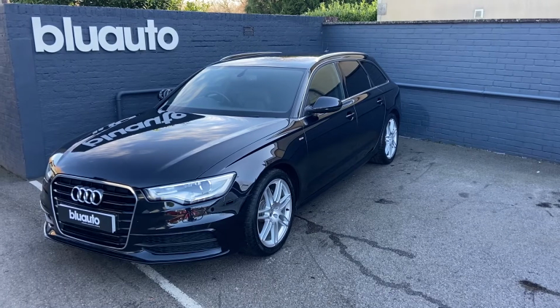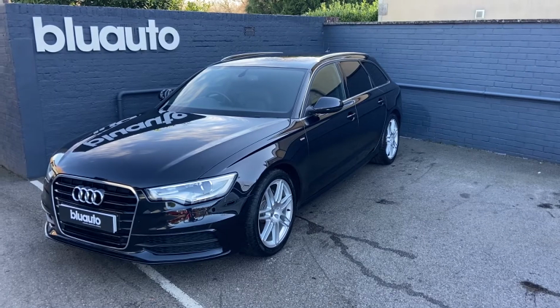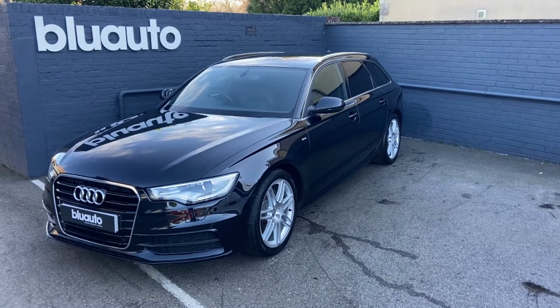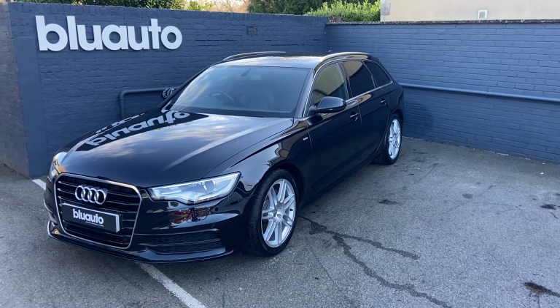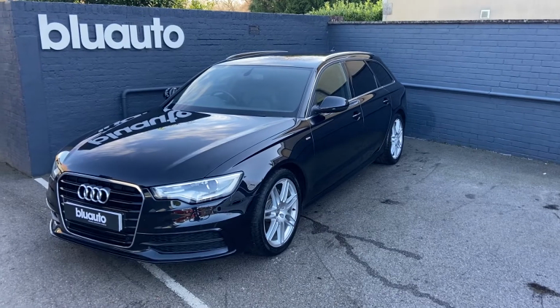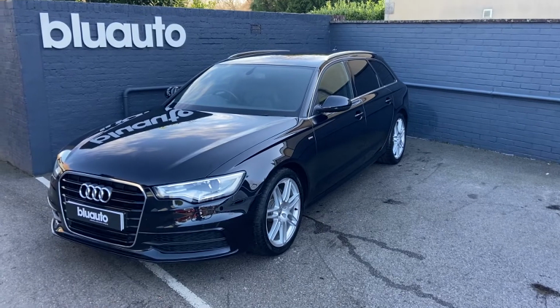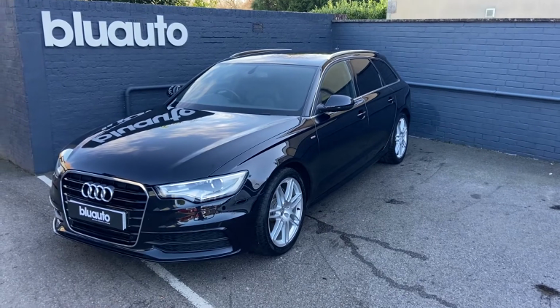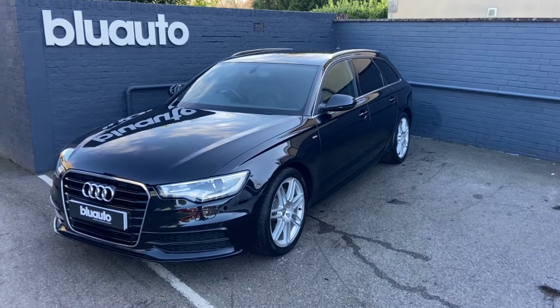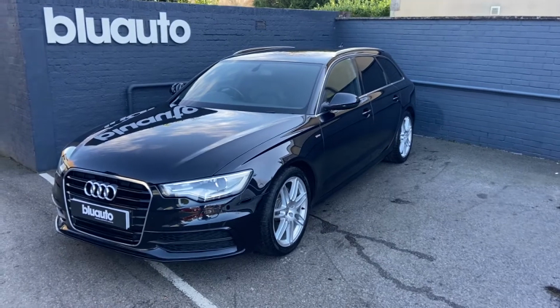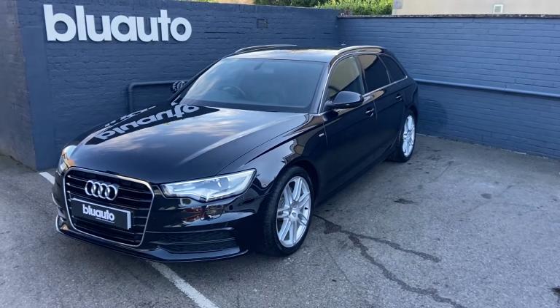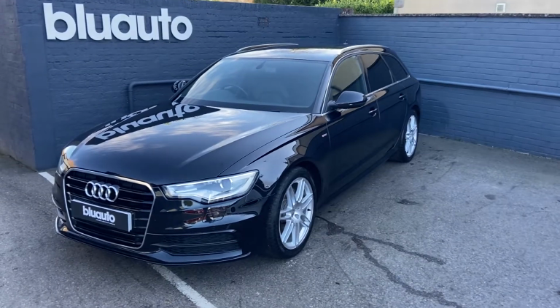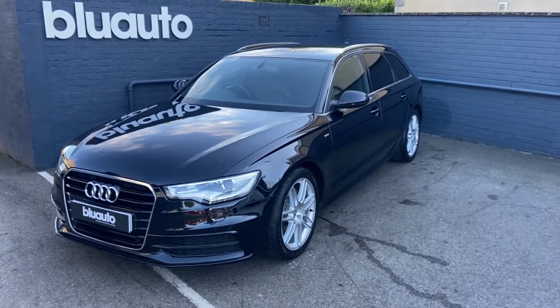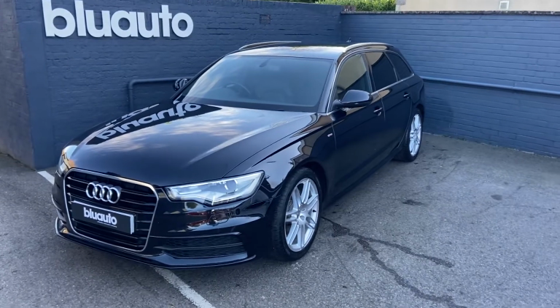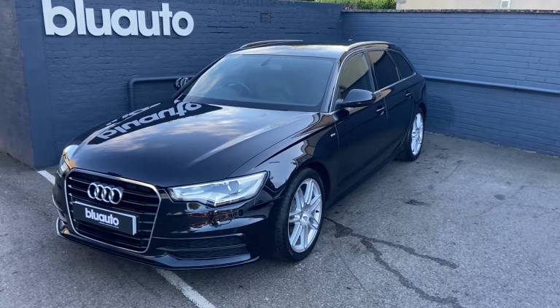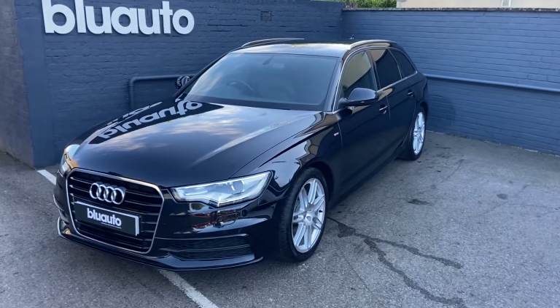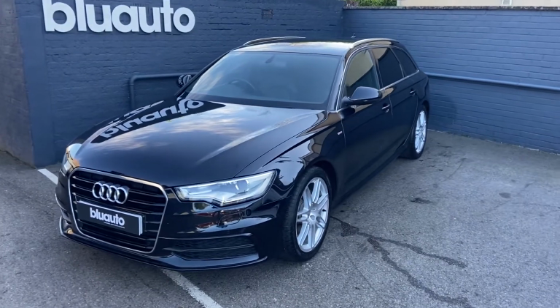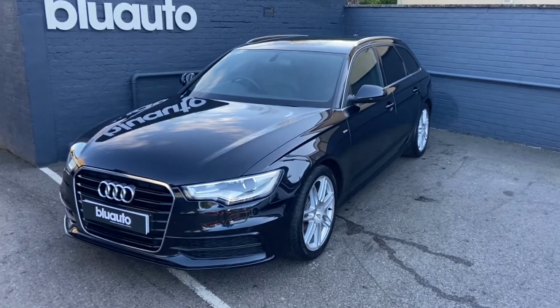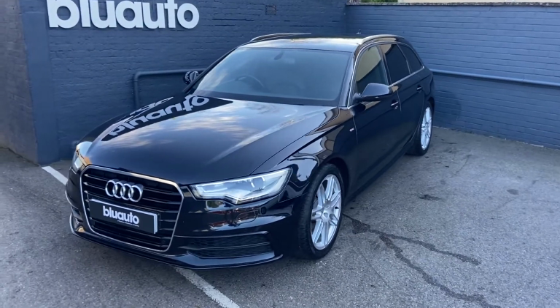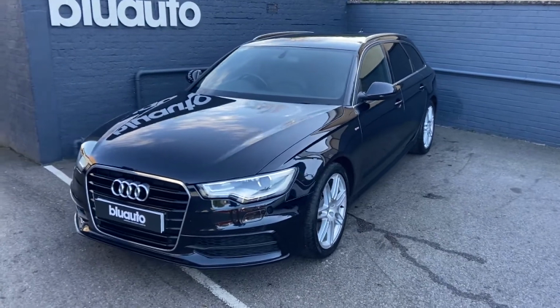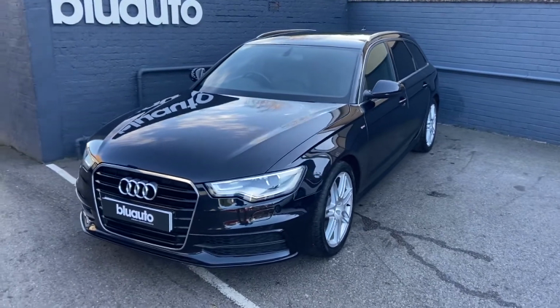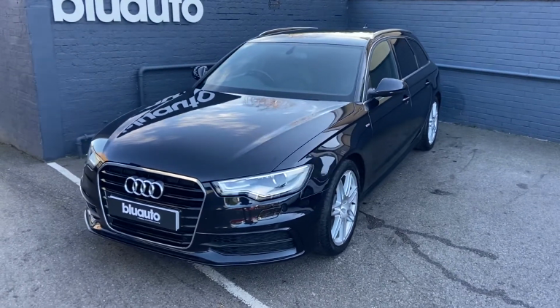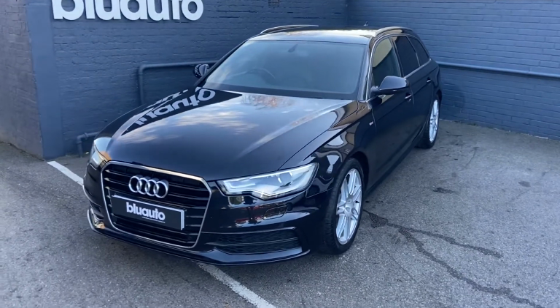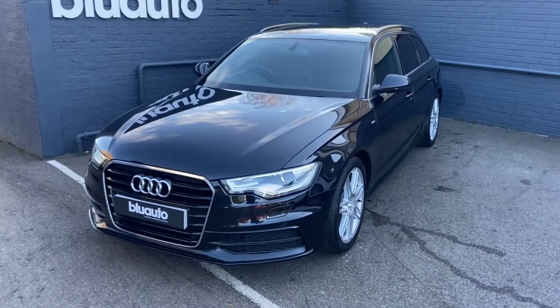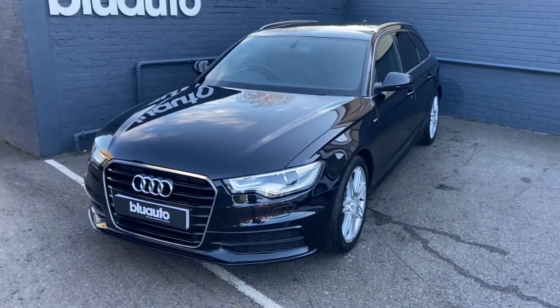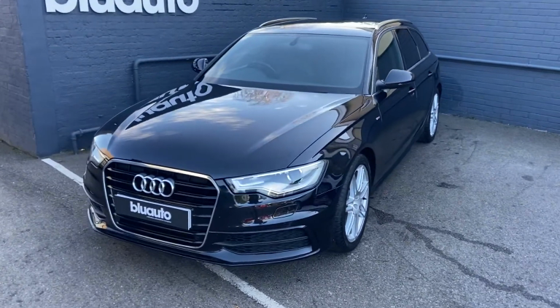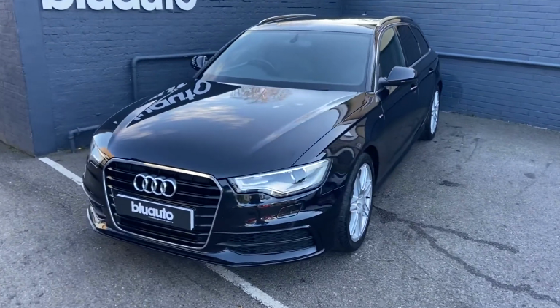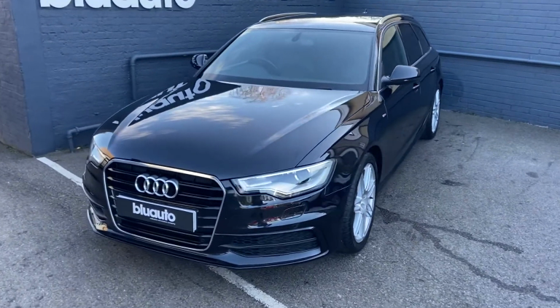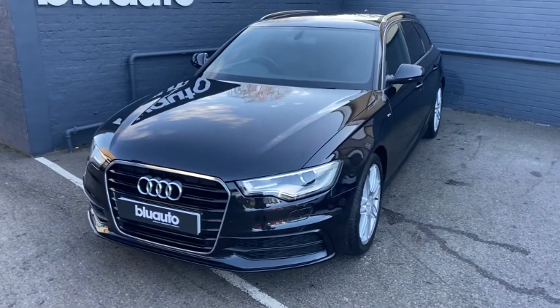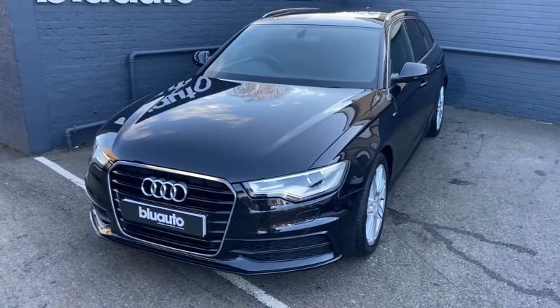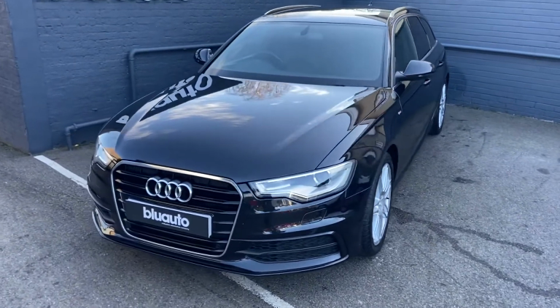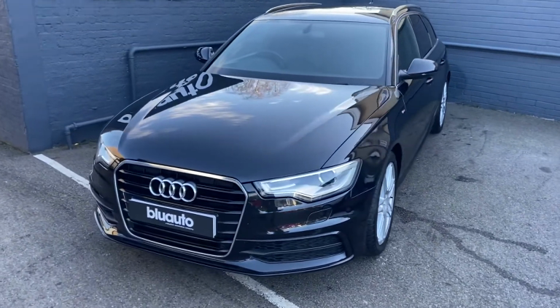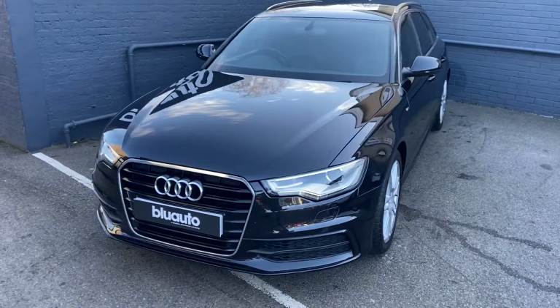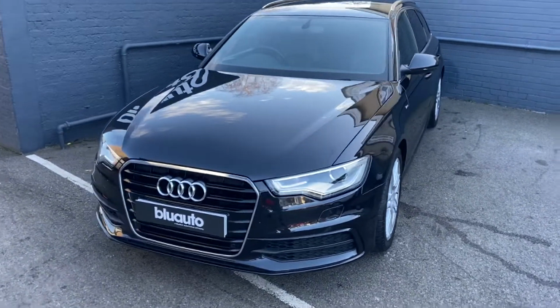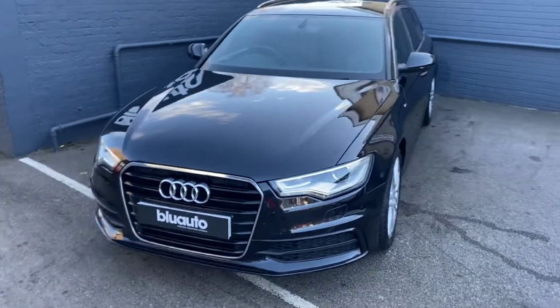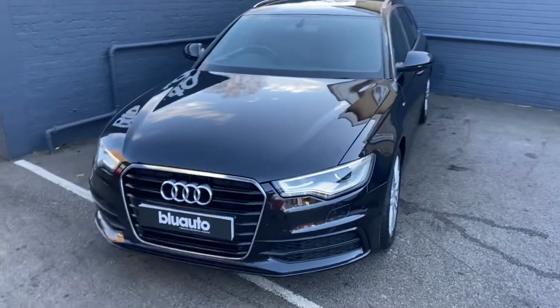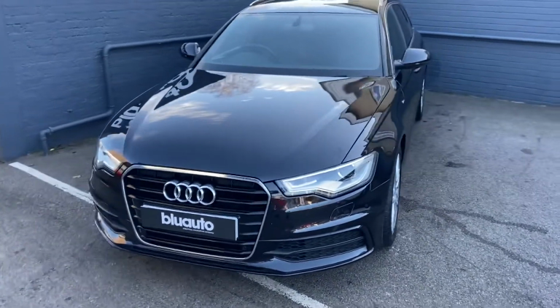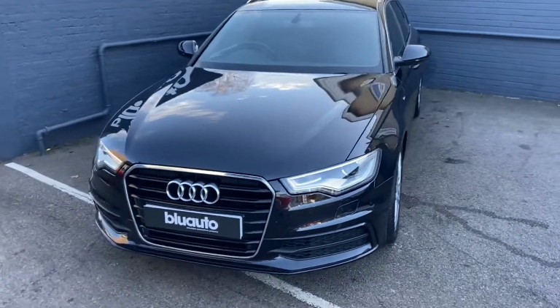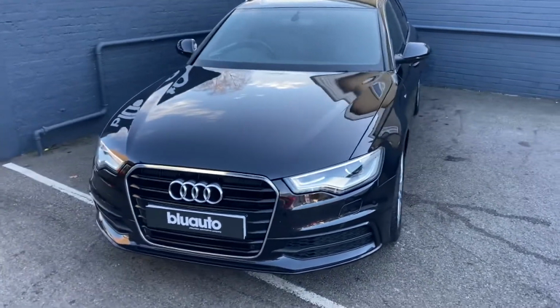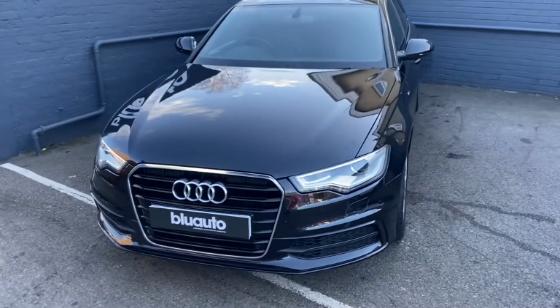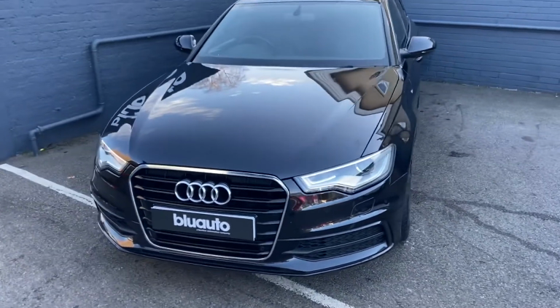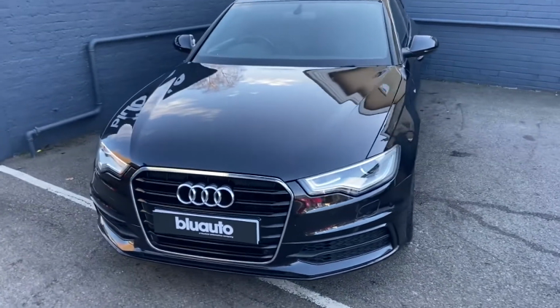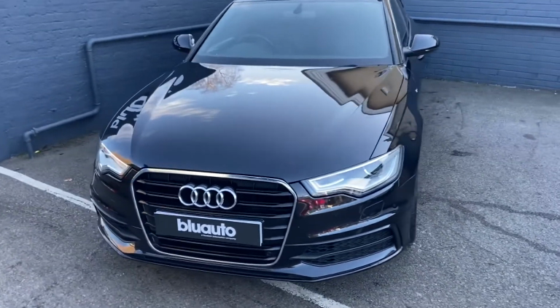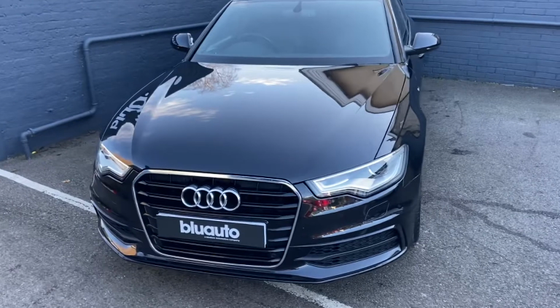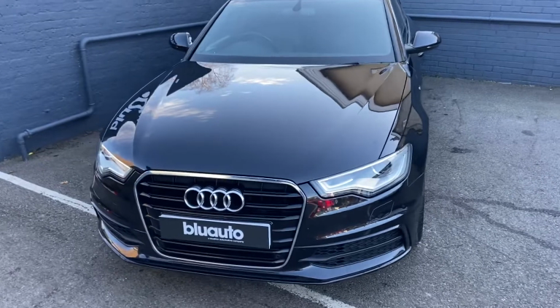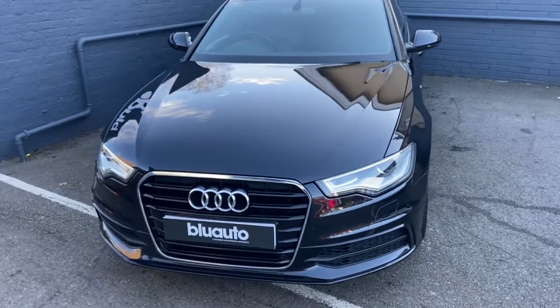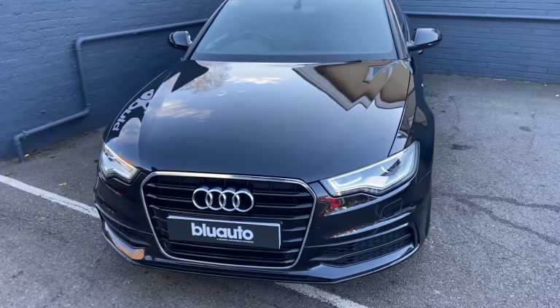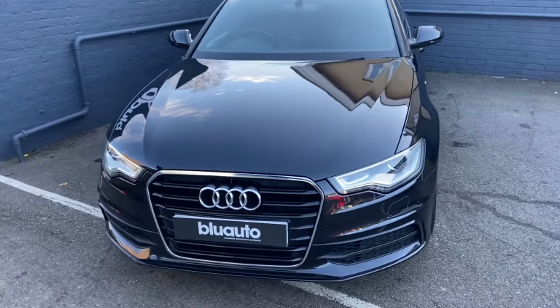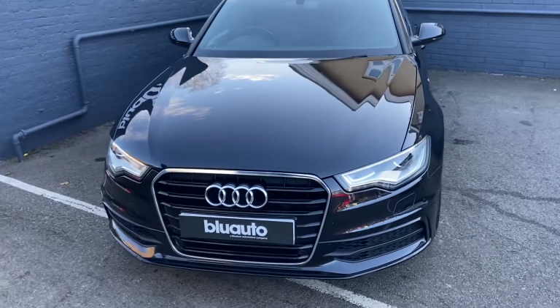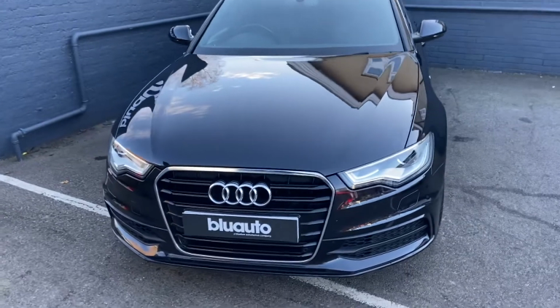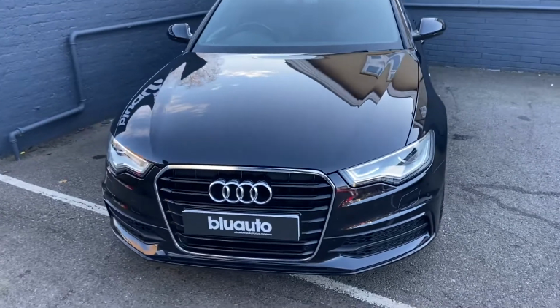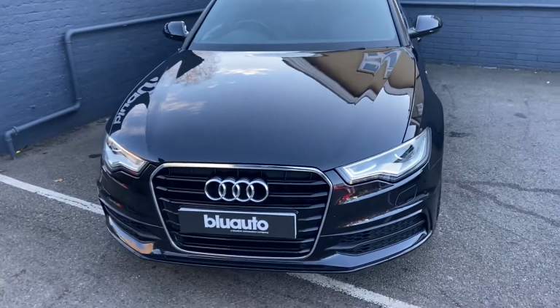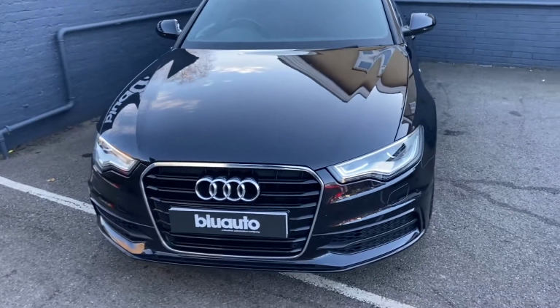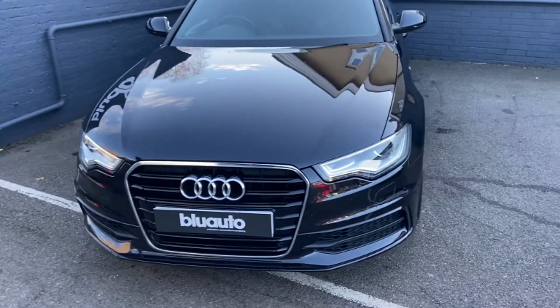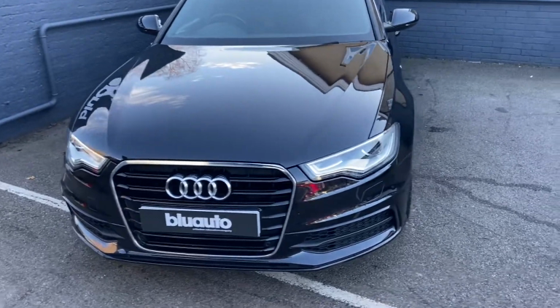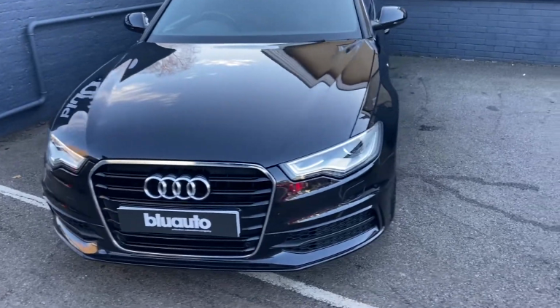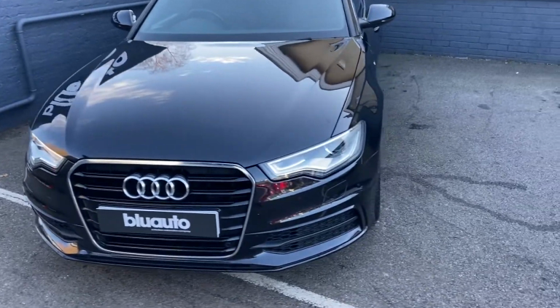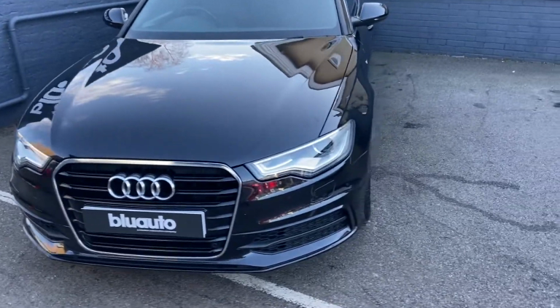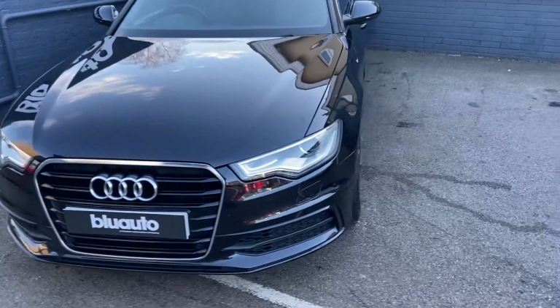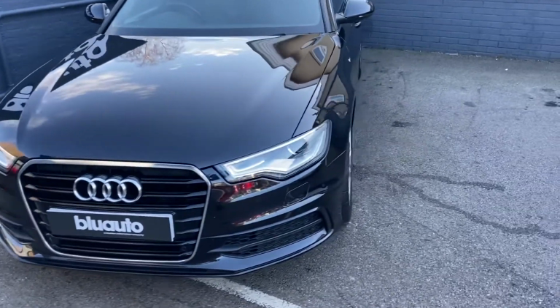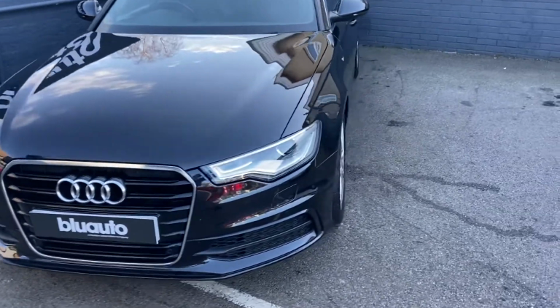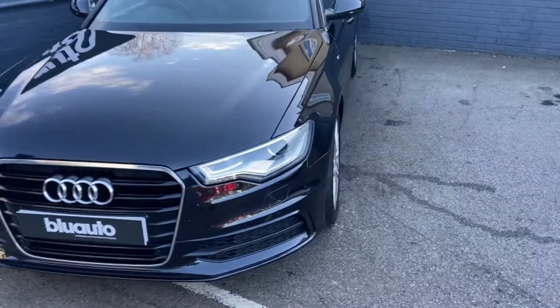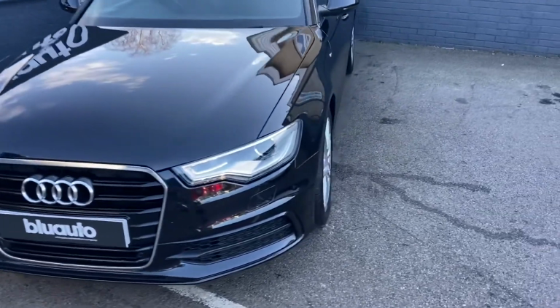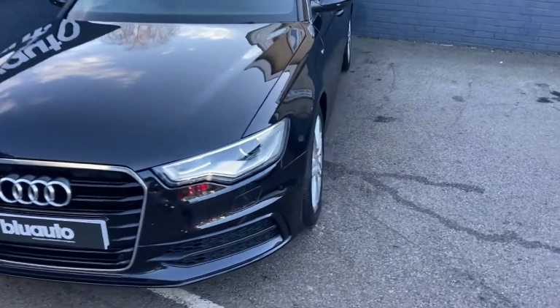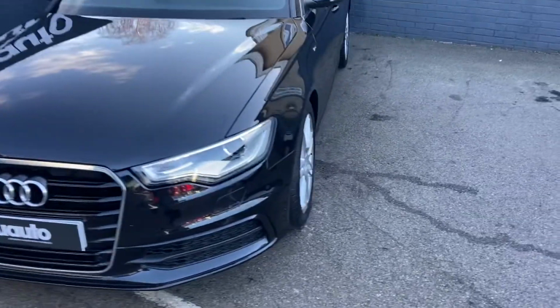Average miles to the gallon of 55.4, tax for the year is only £155, and the car has completed just over 50,000 miles on the clock.